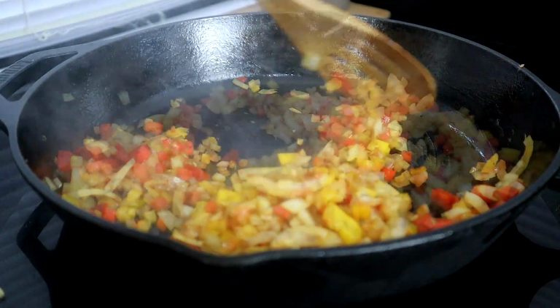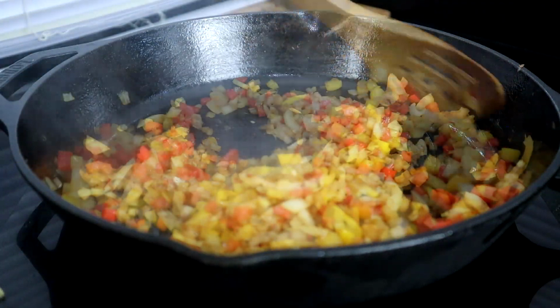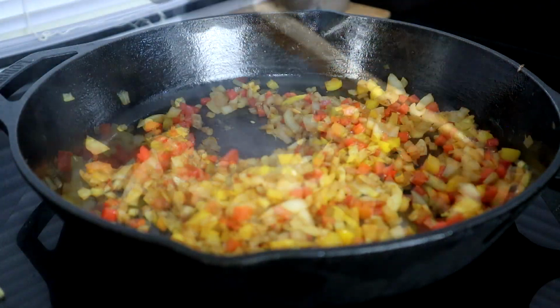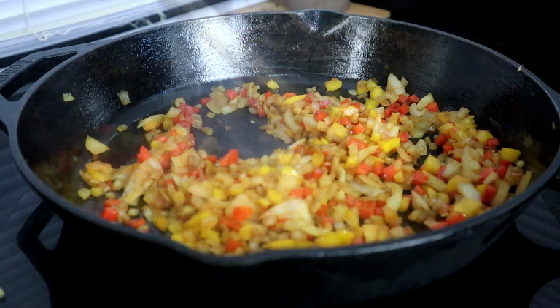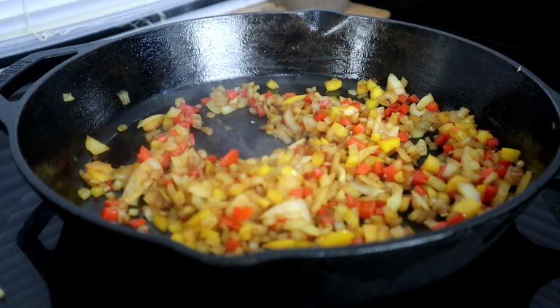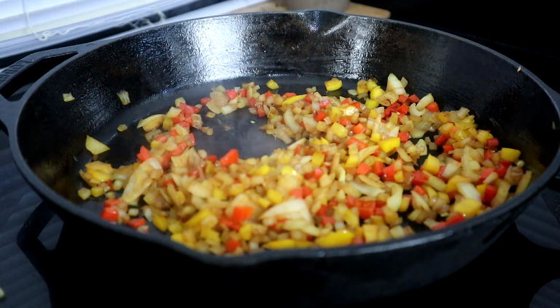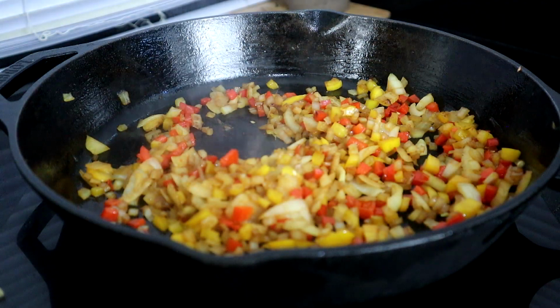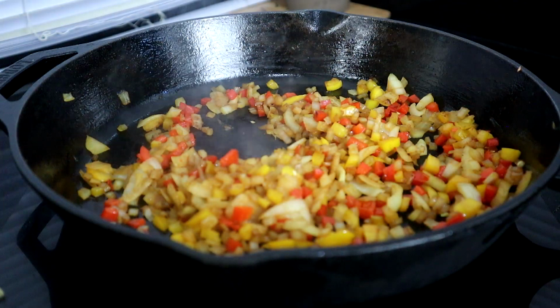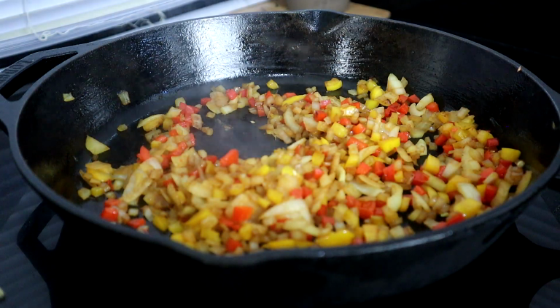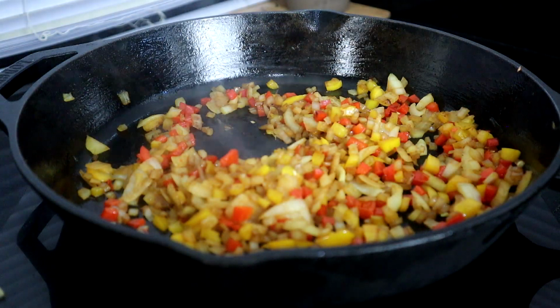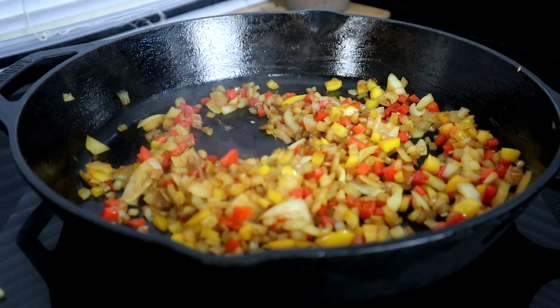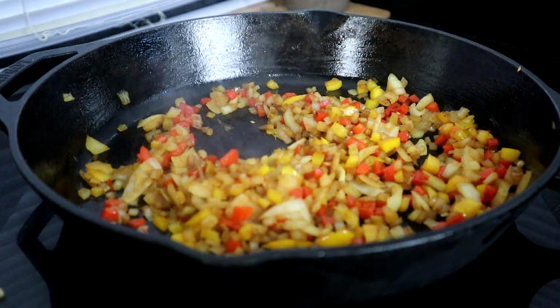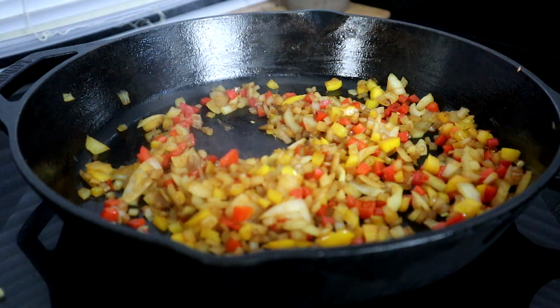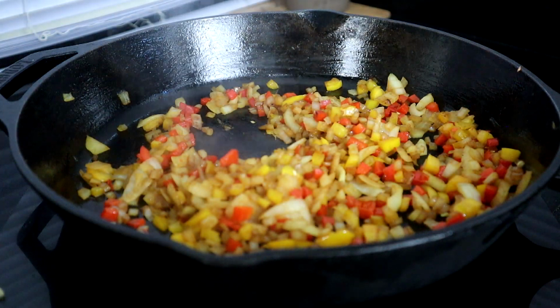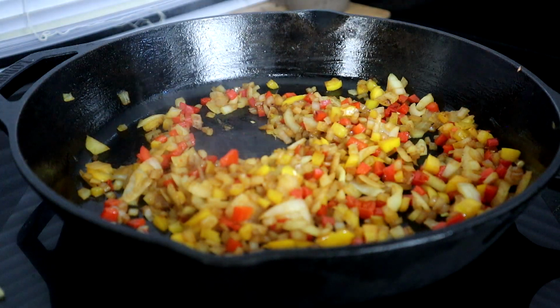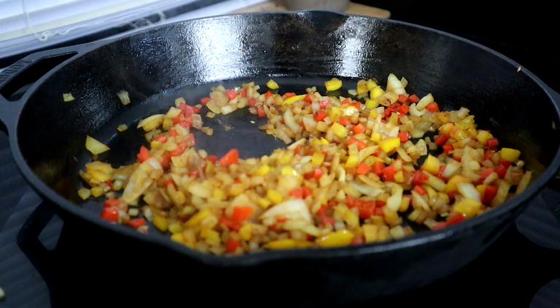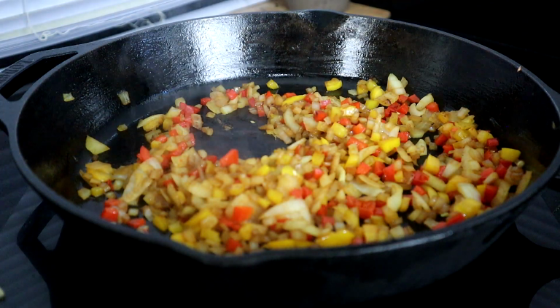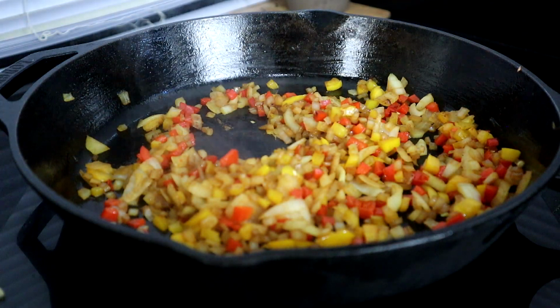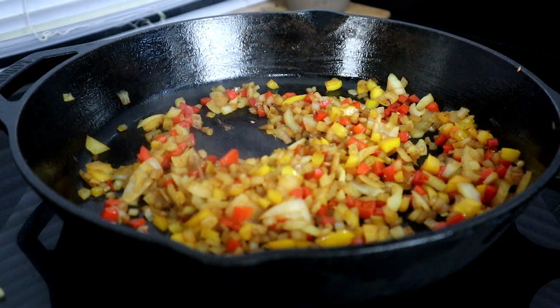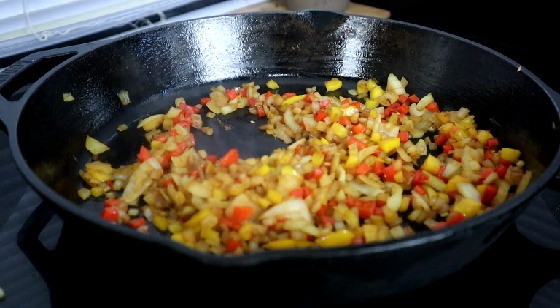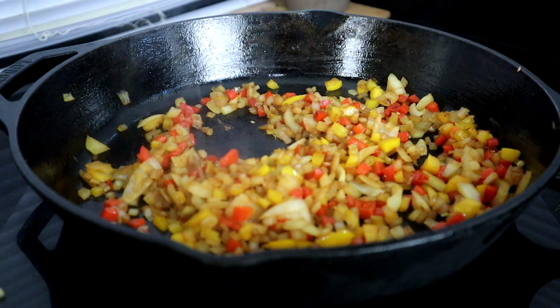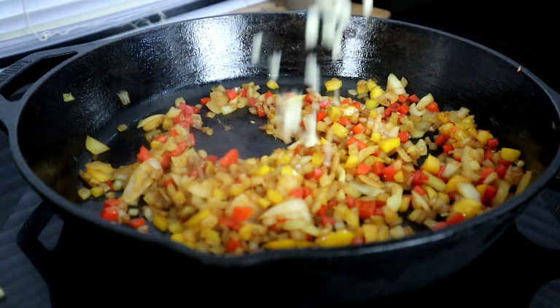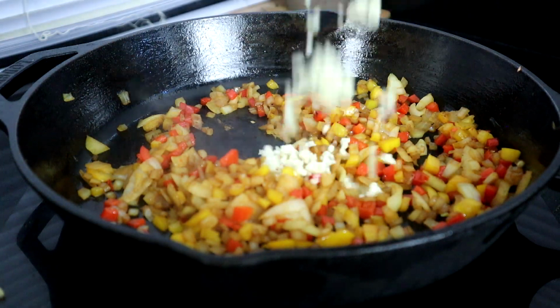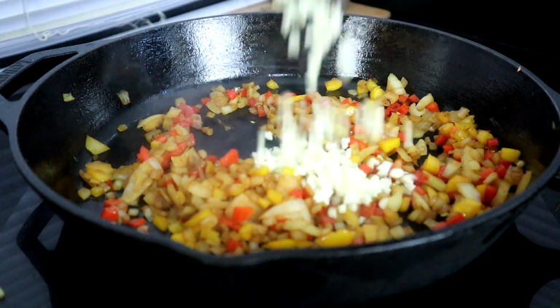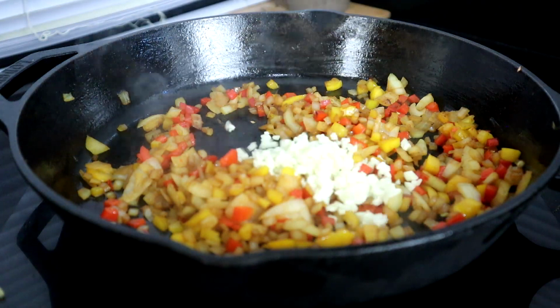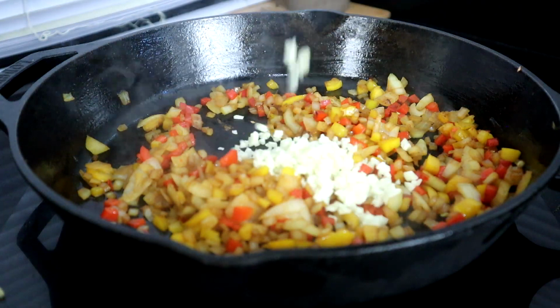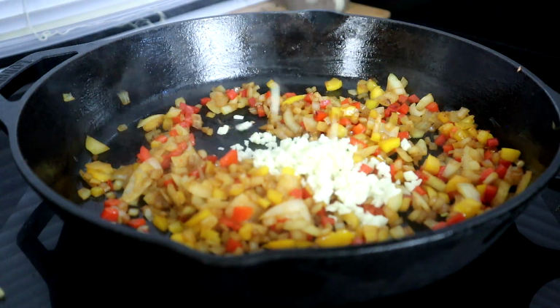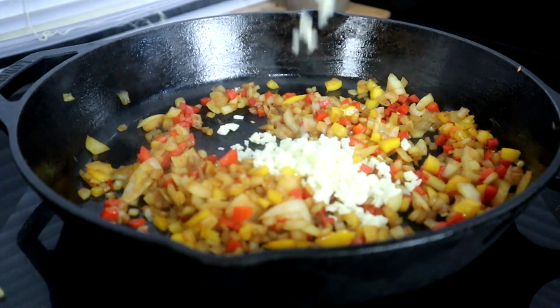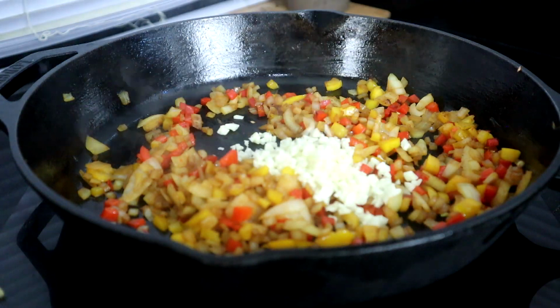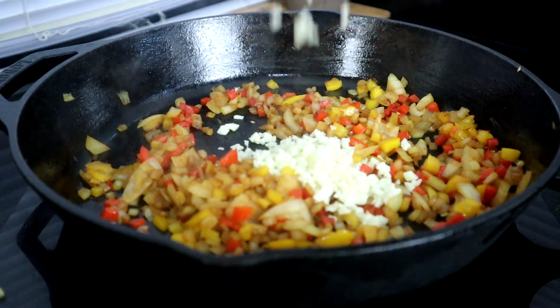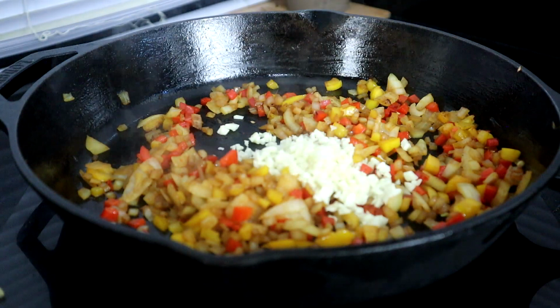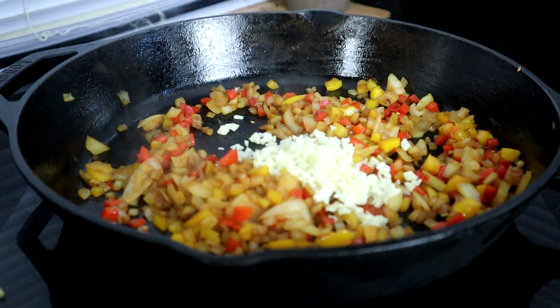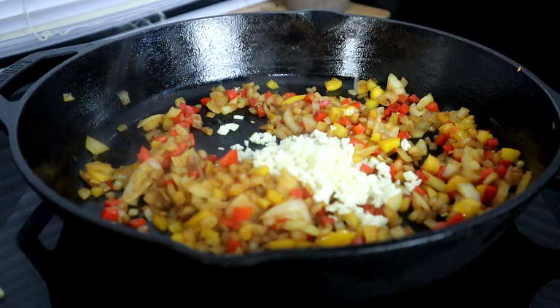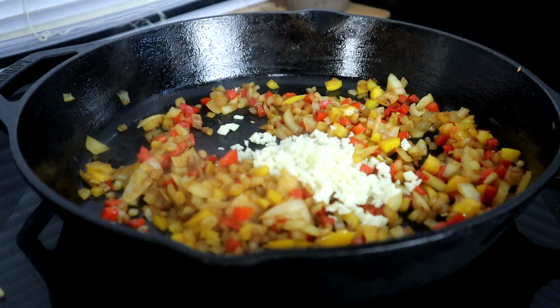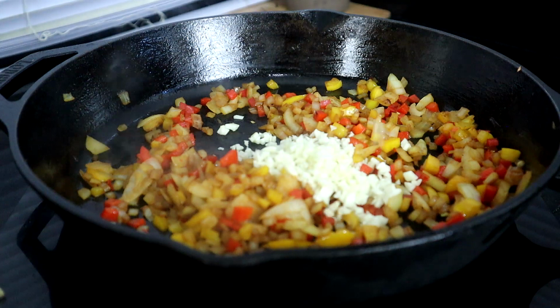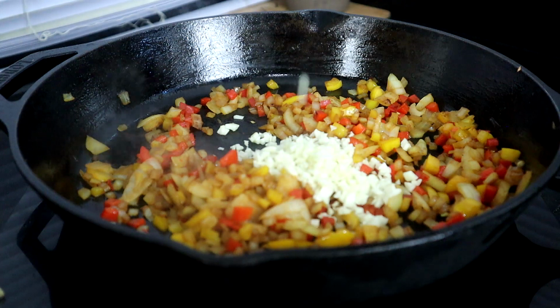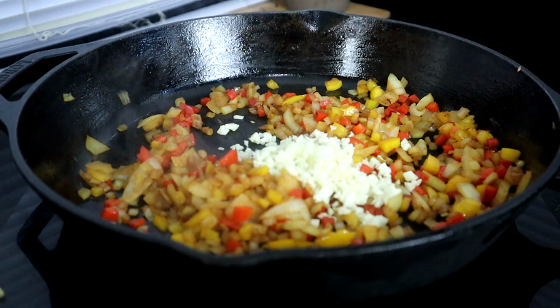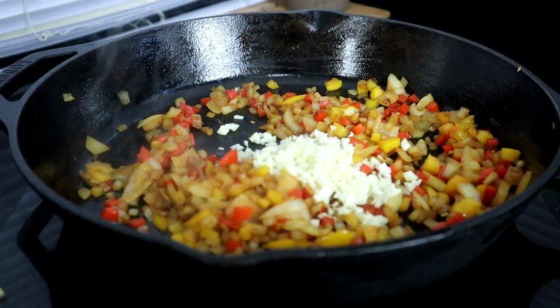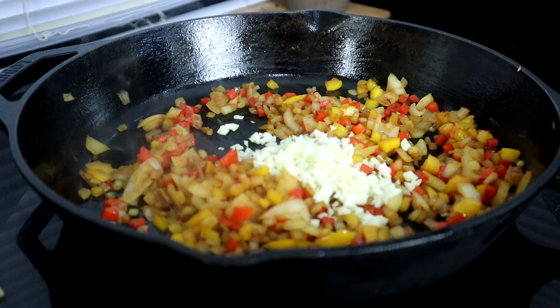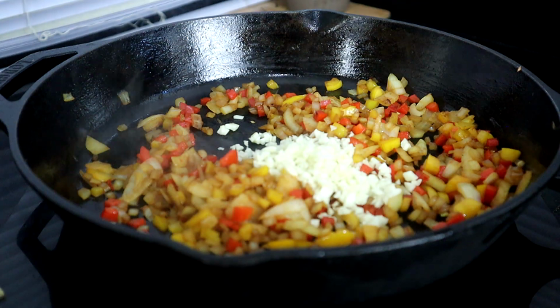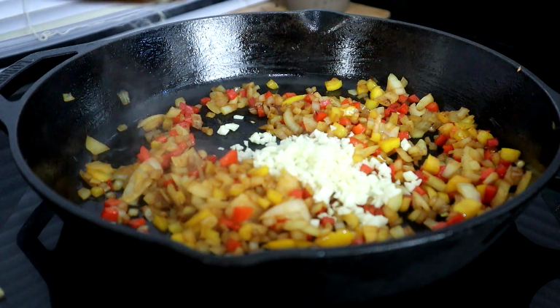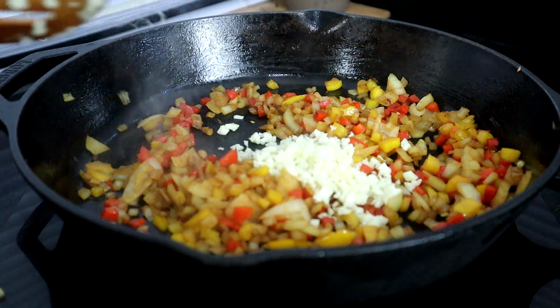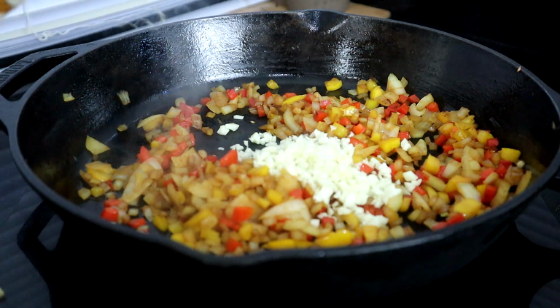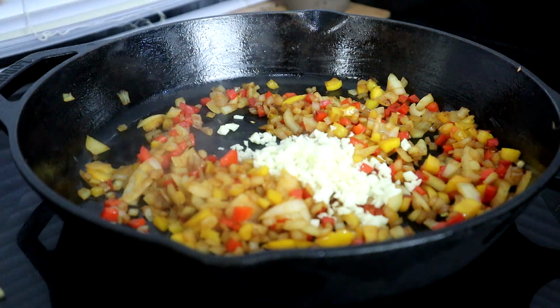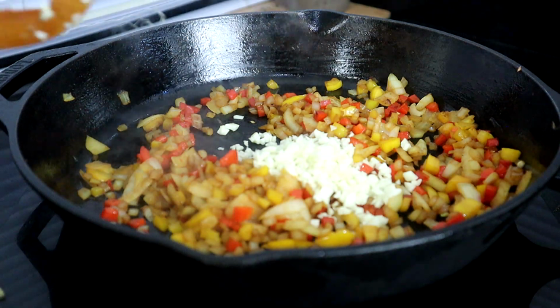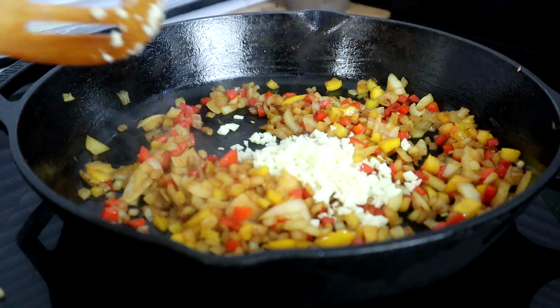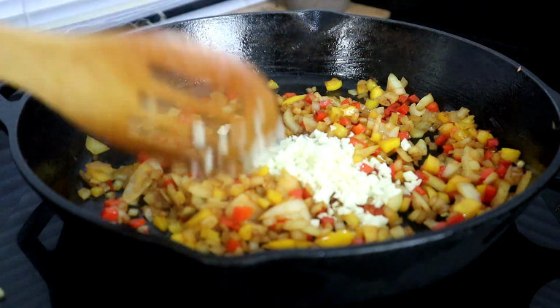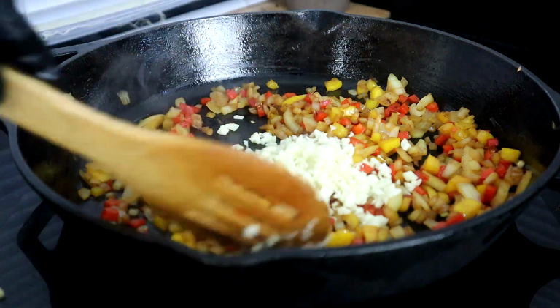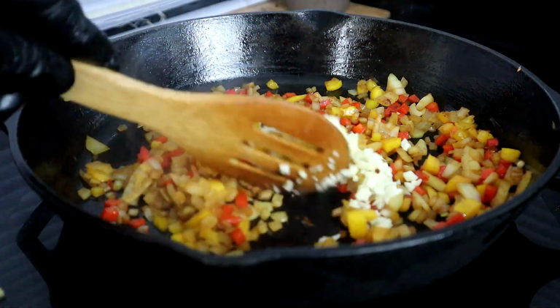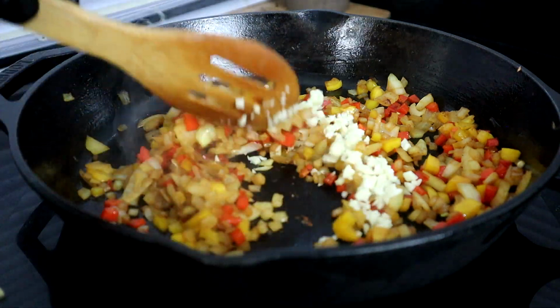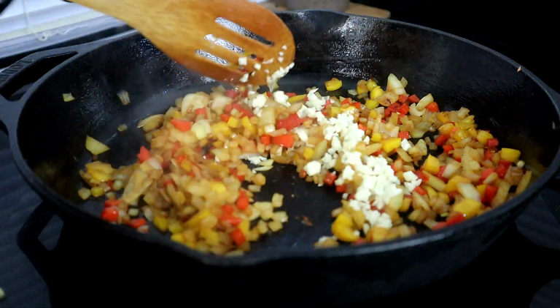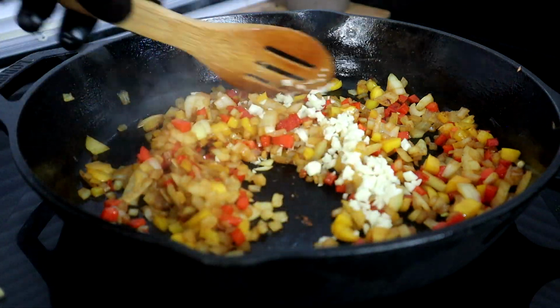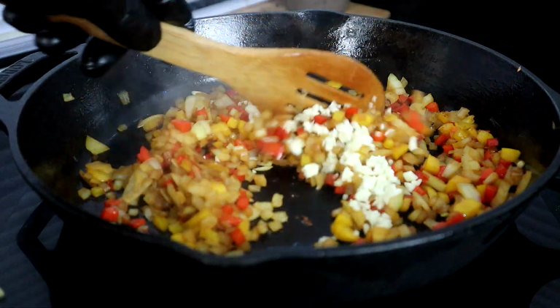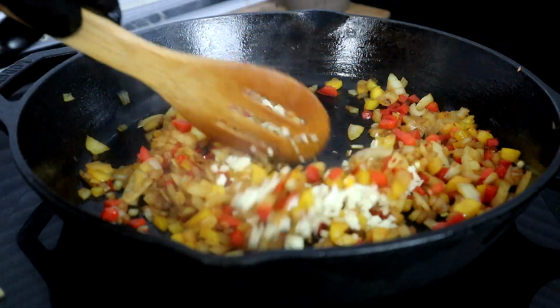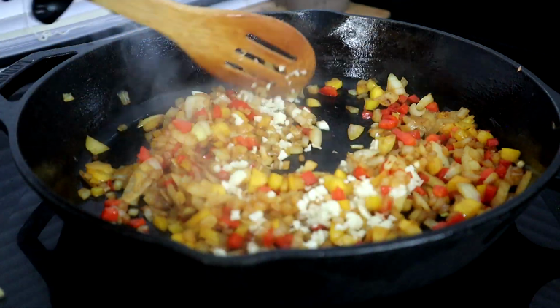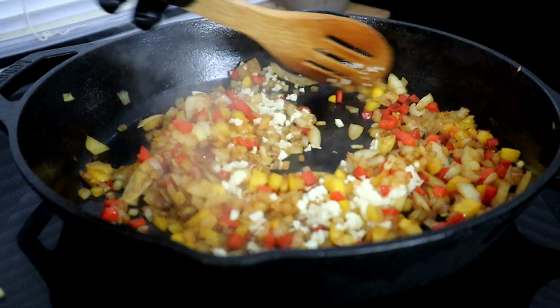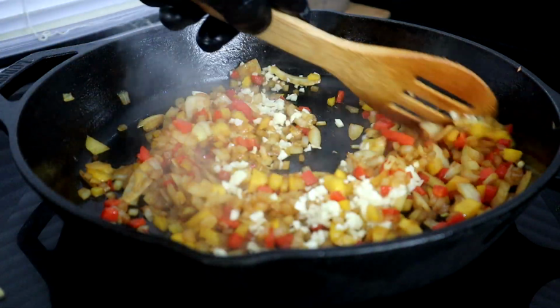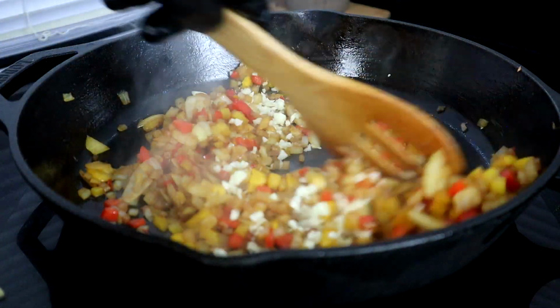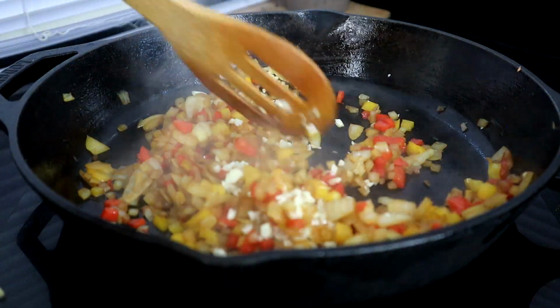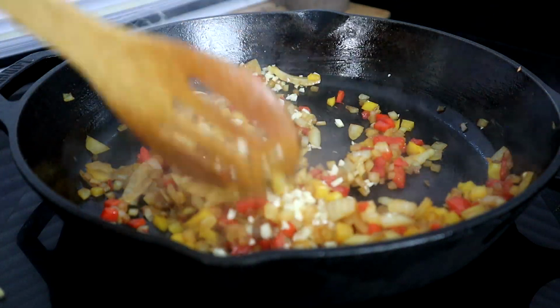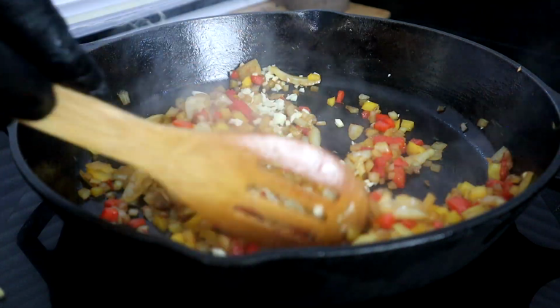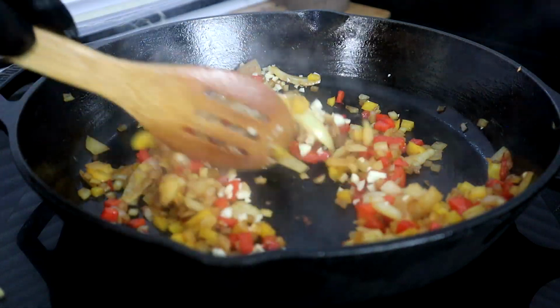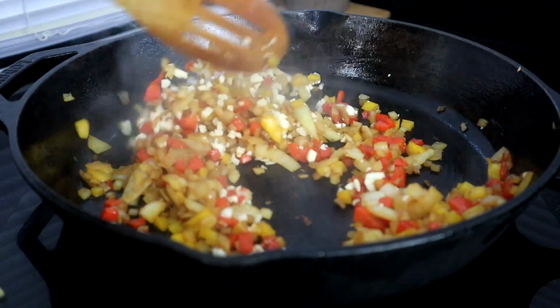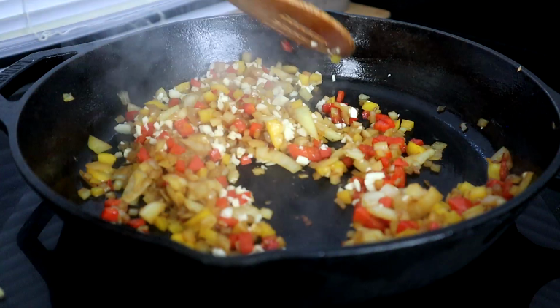We're about four minutes in. We're going to go ahead and add our garlic right now and let this cook for an additional minute.